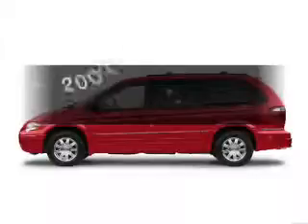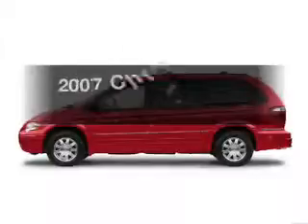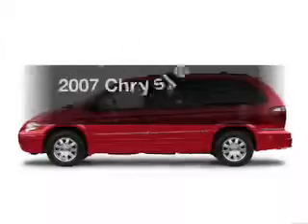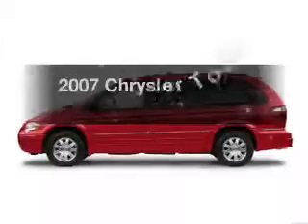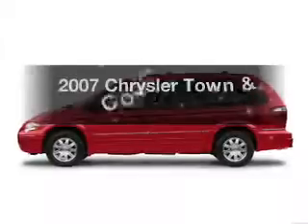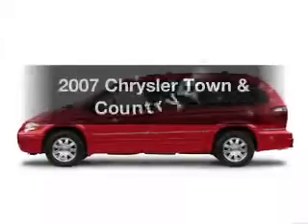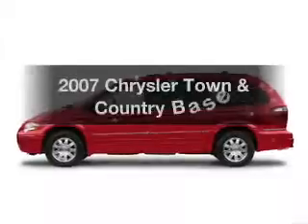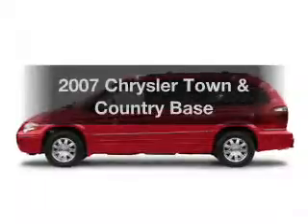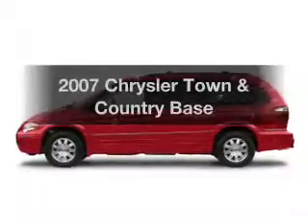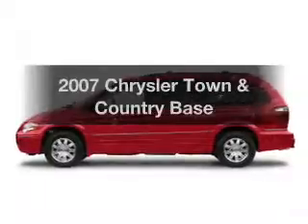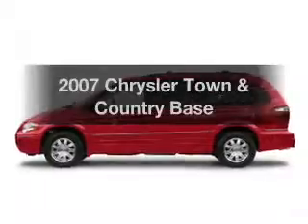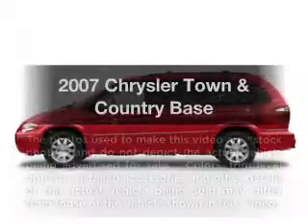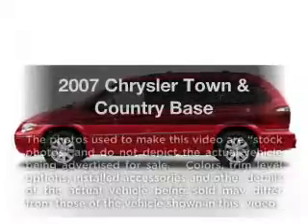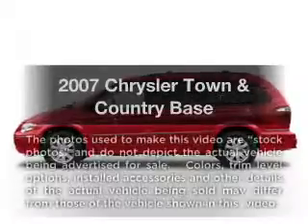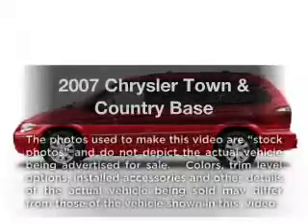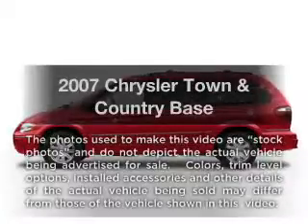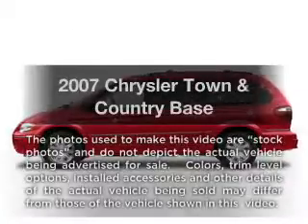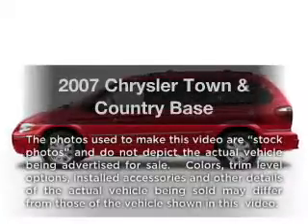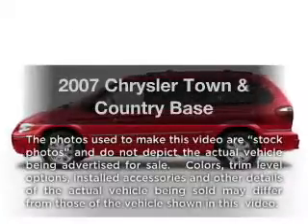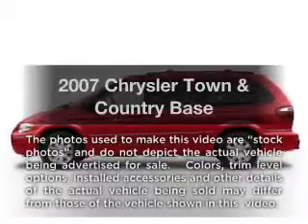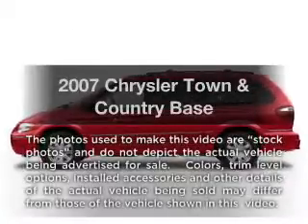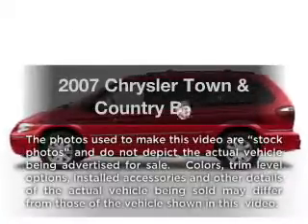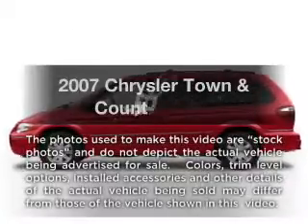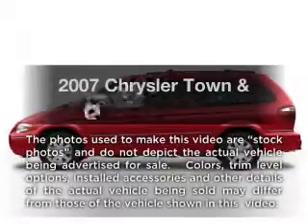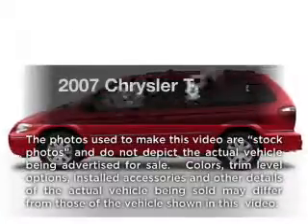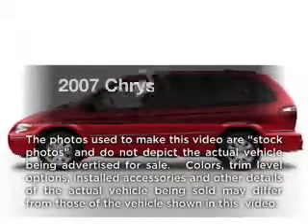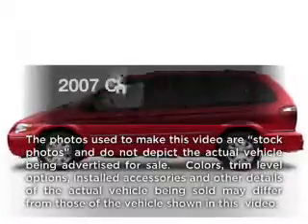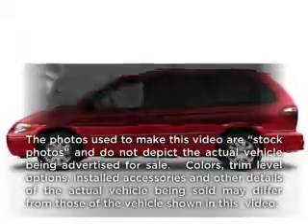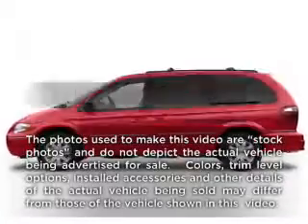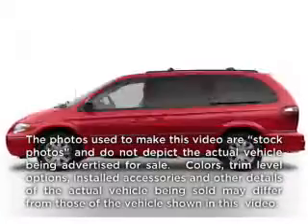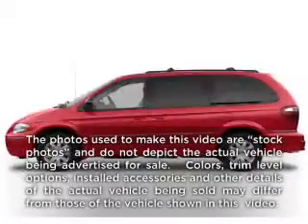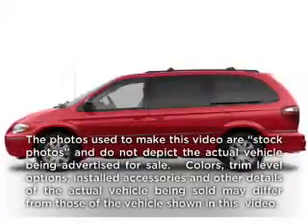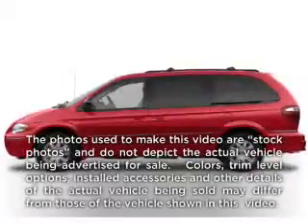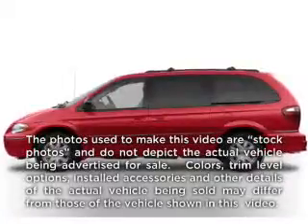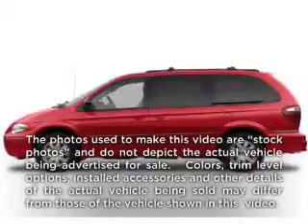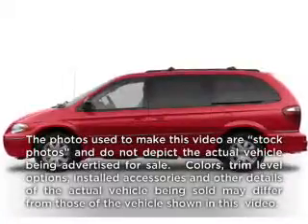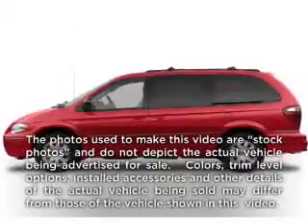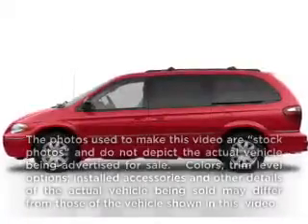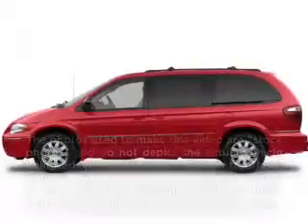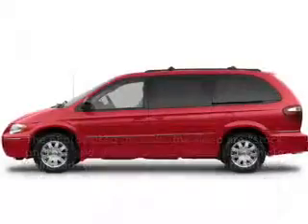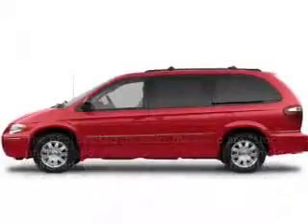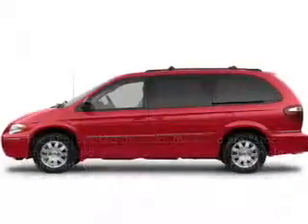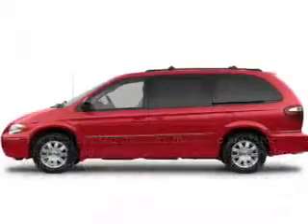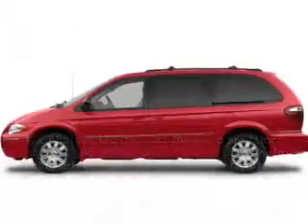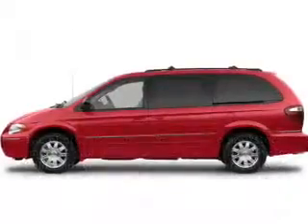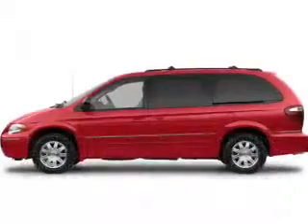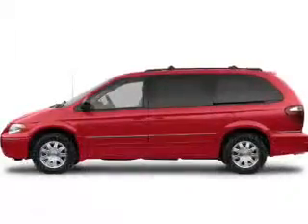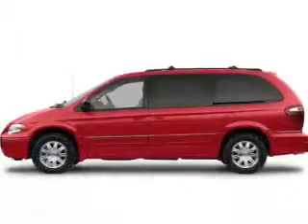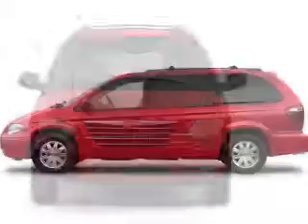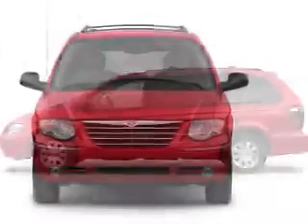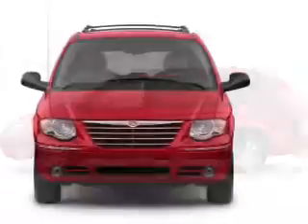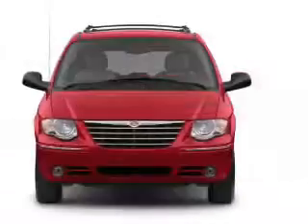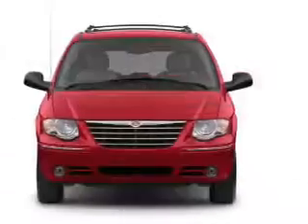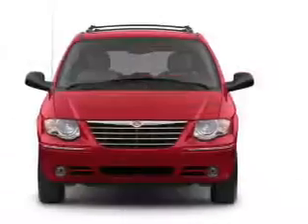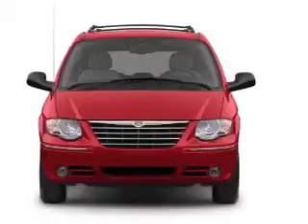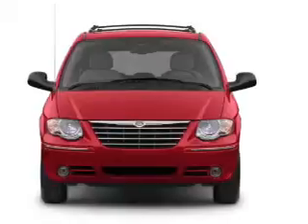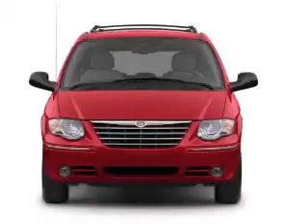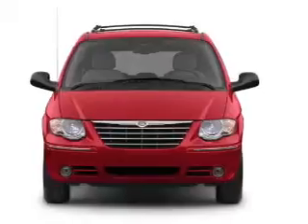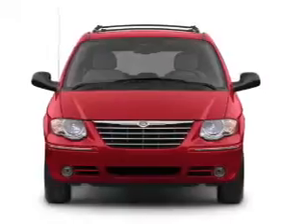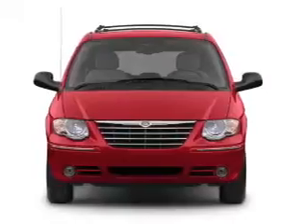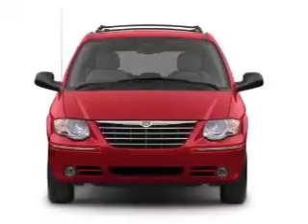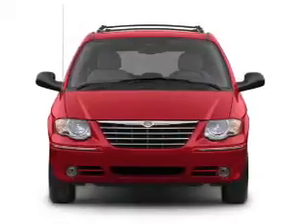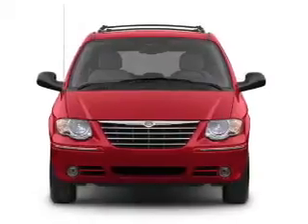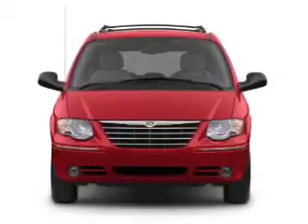Introducing the 2007 Chrysler Town & Country. If you're looking for a first-rate auto, this one could be yours today.